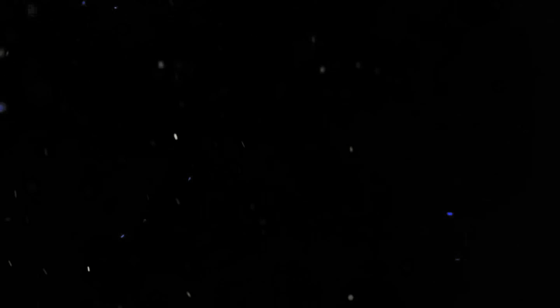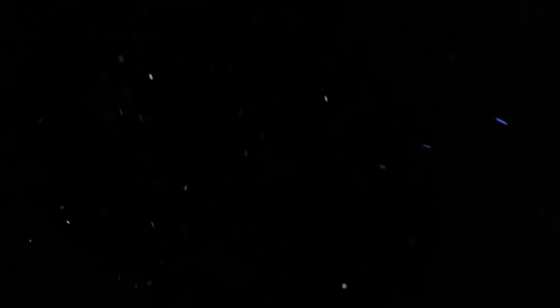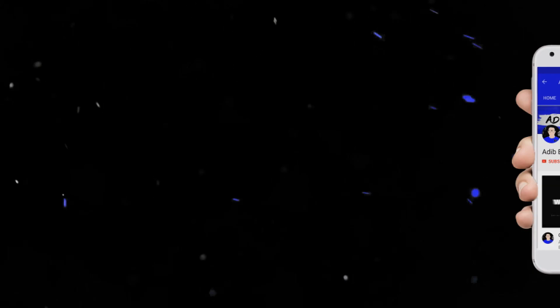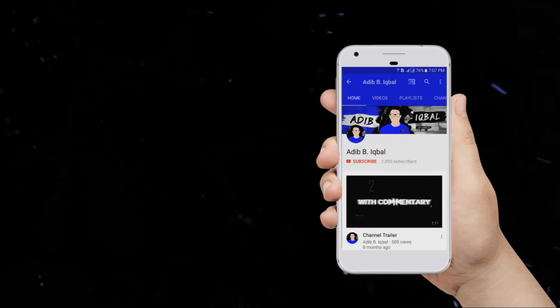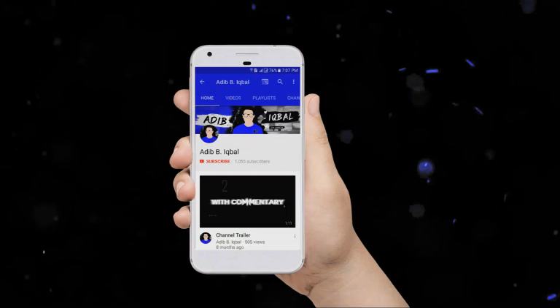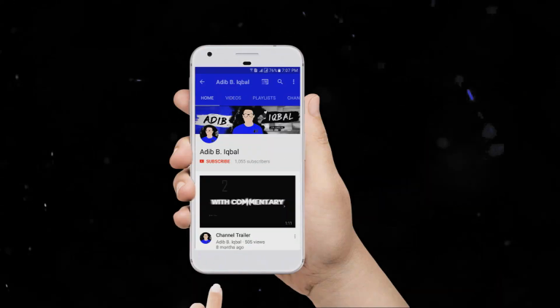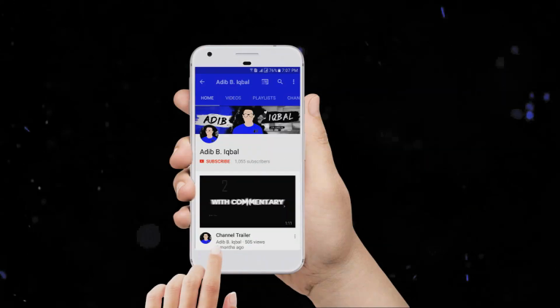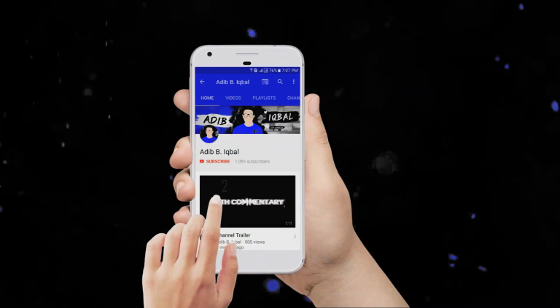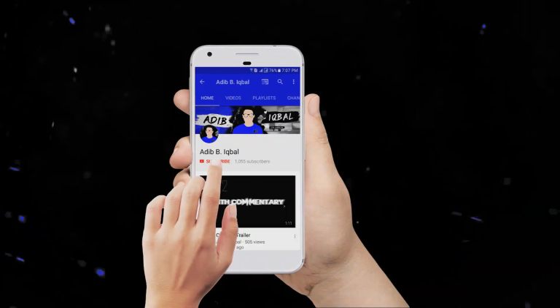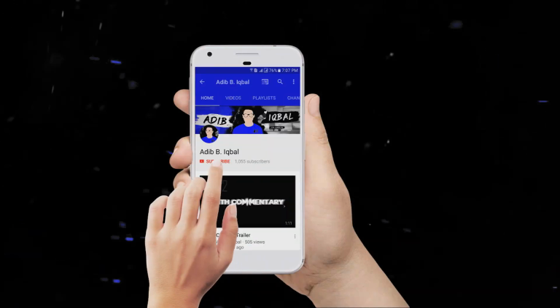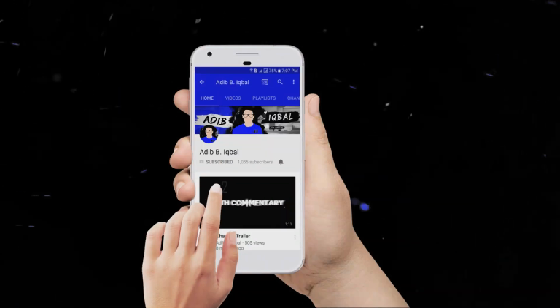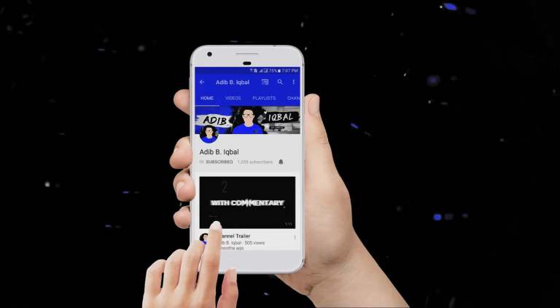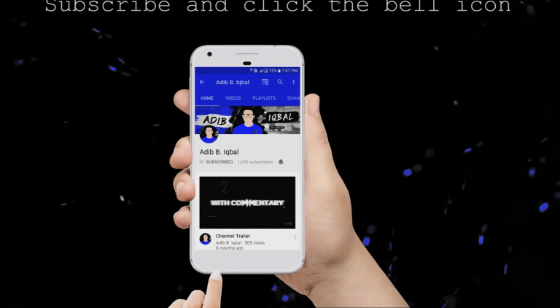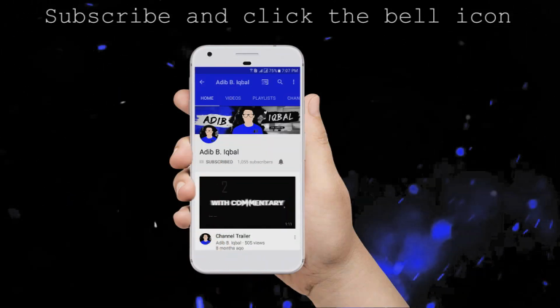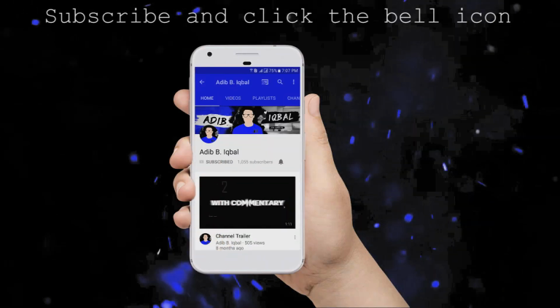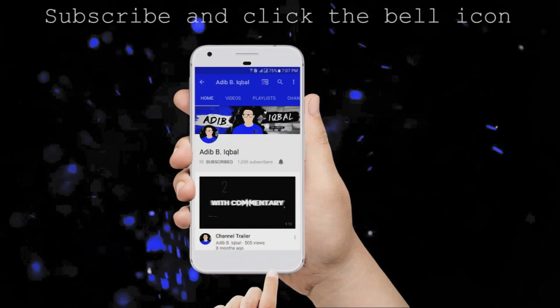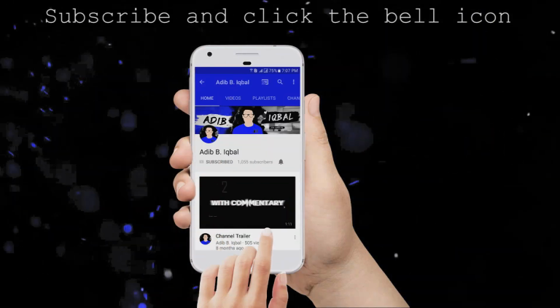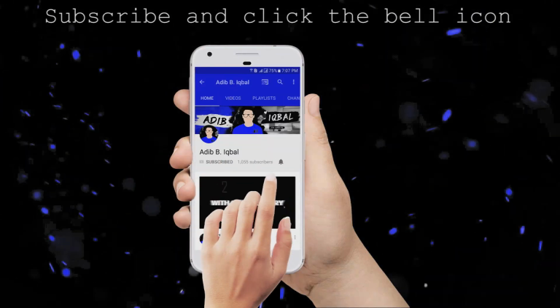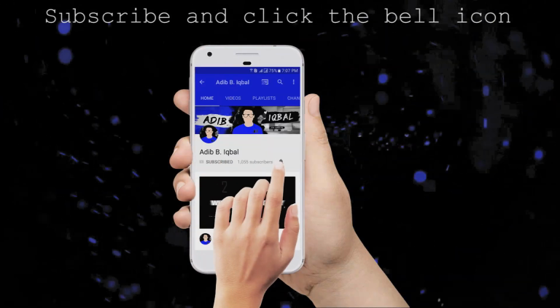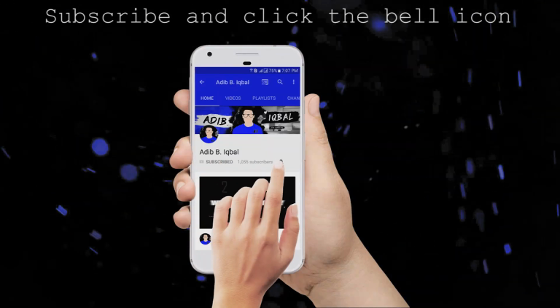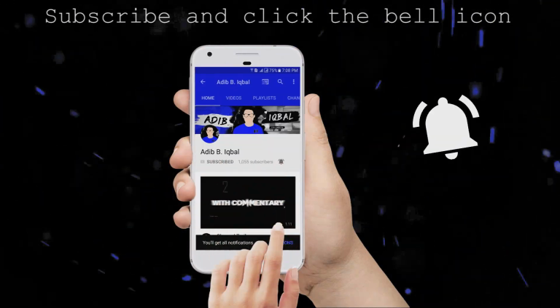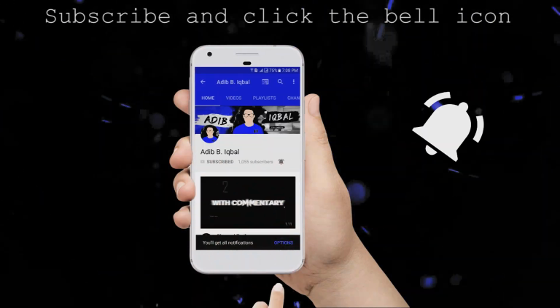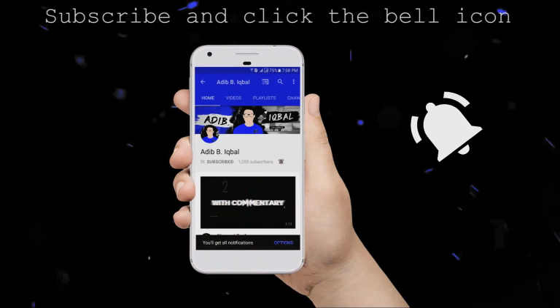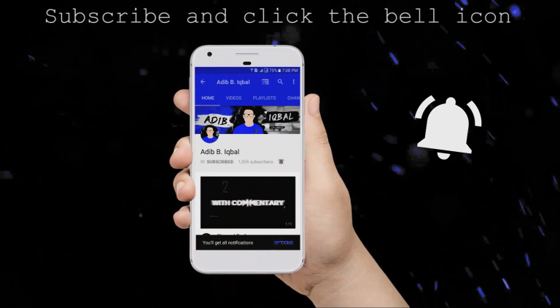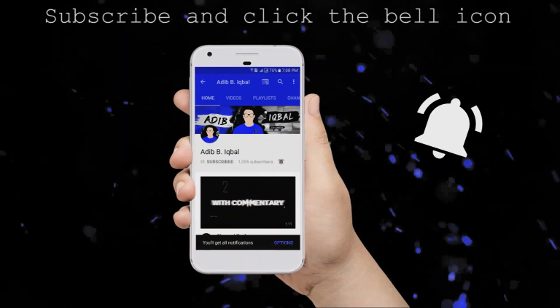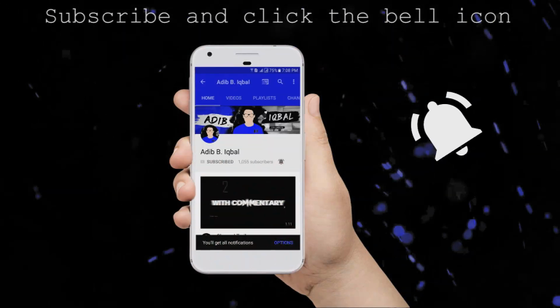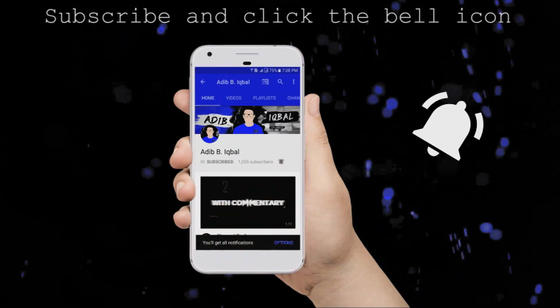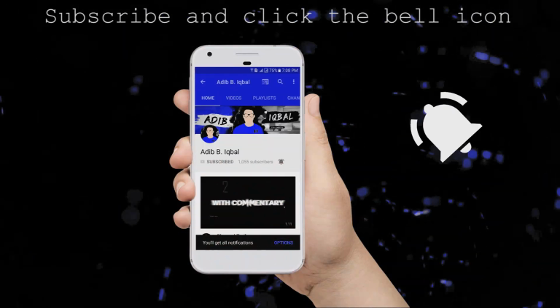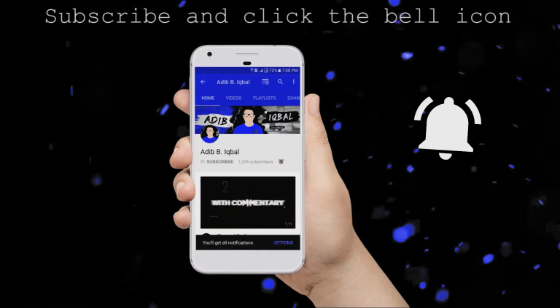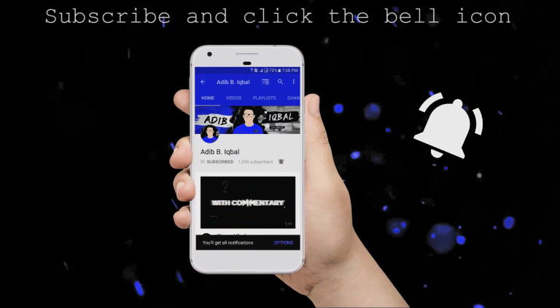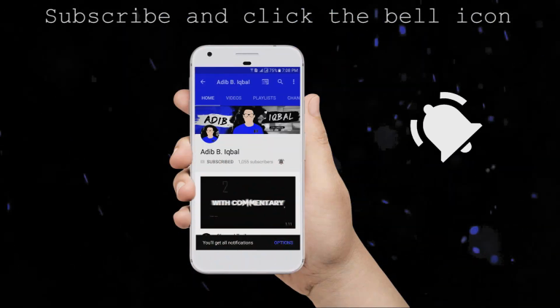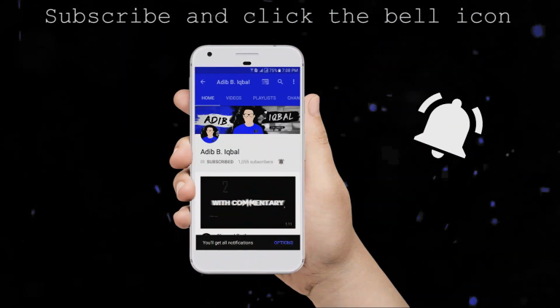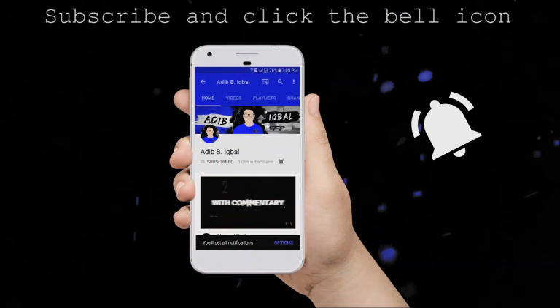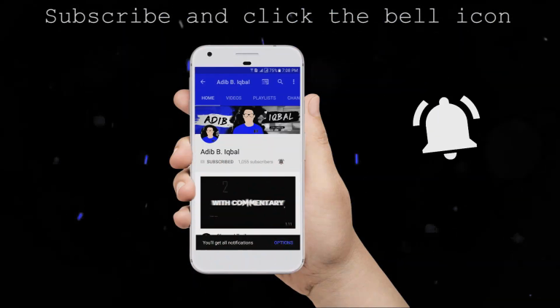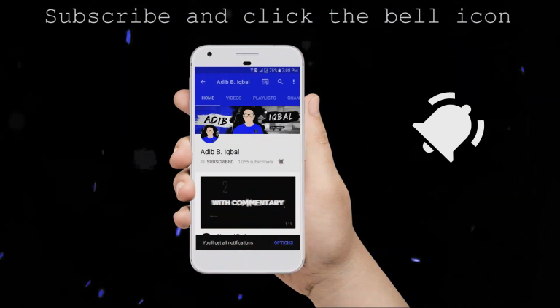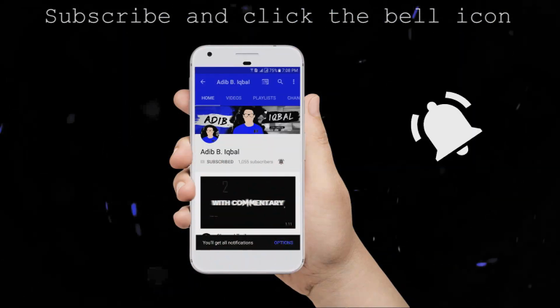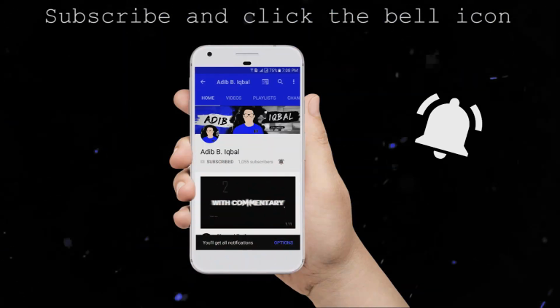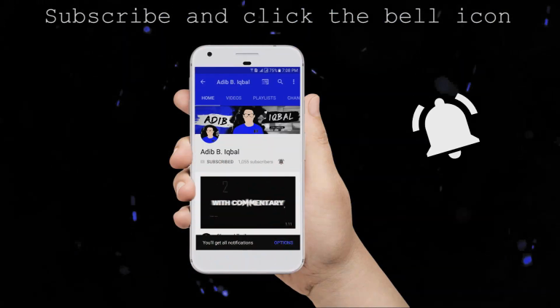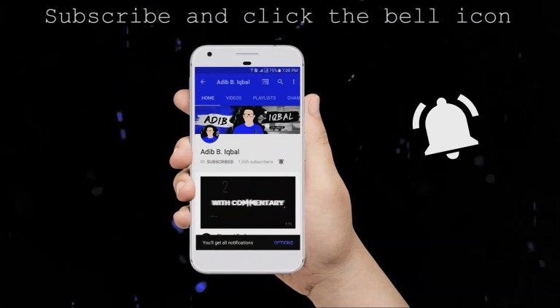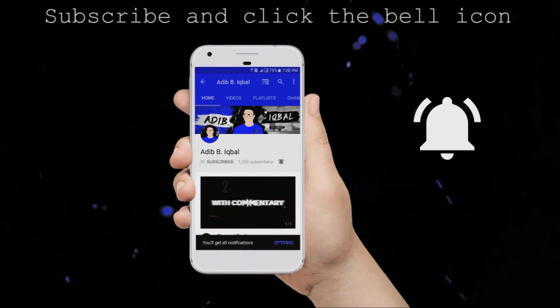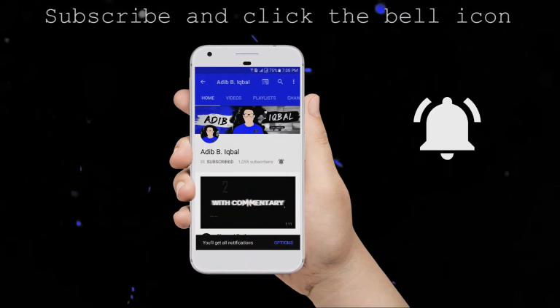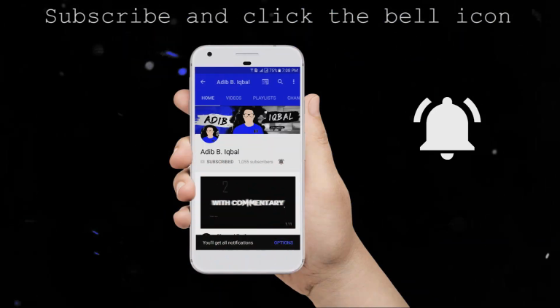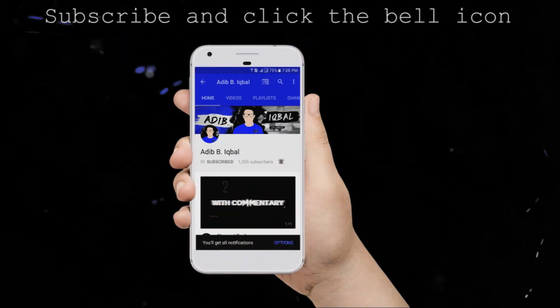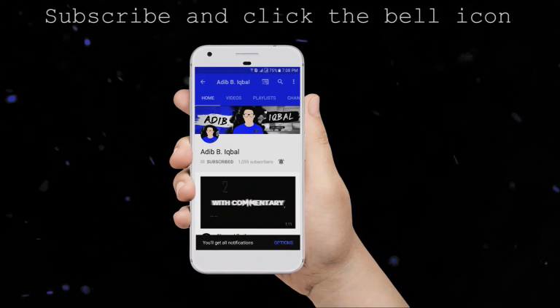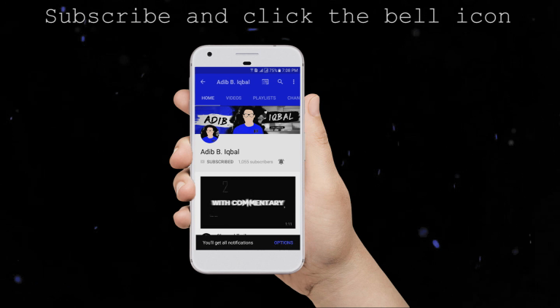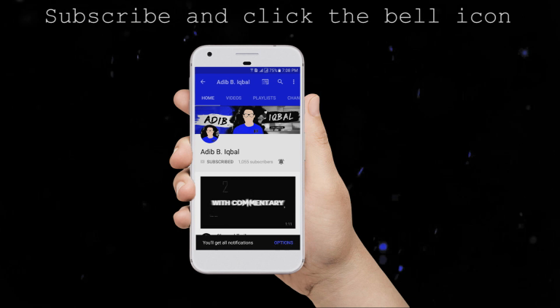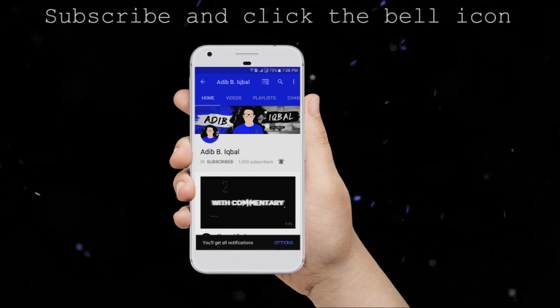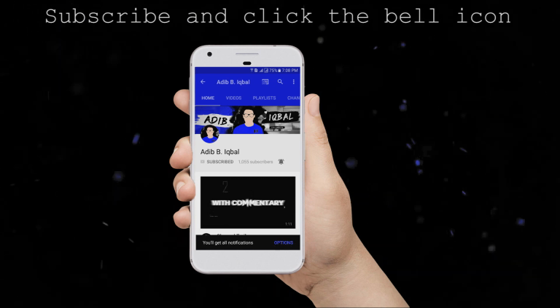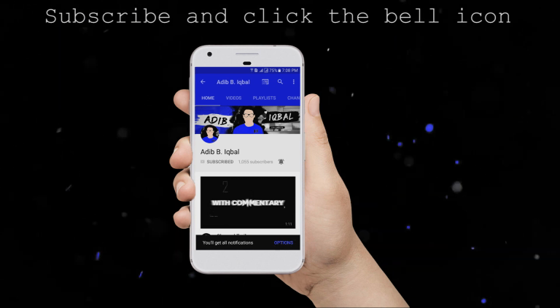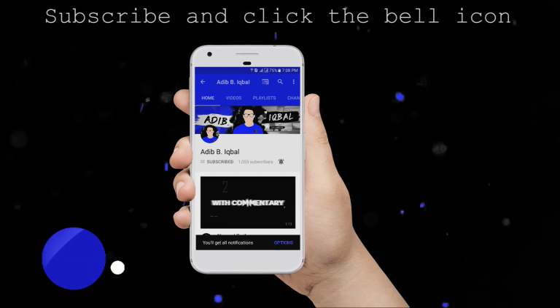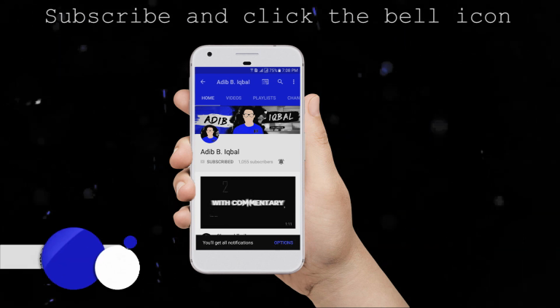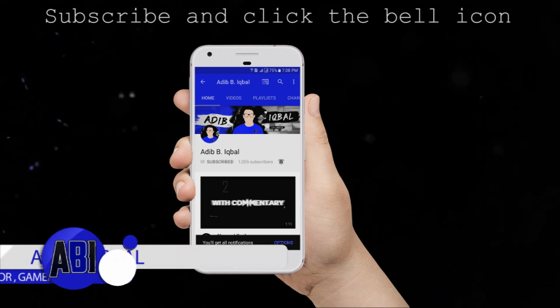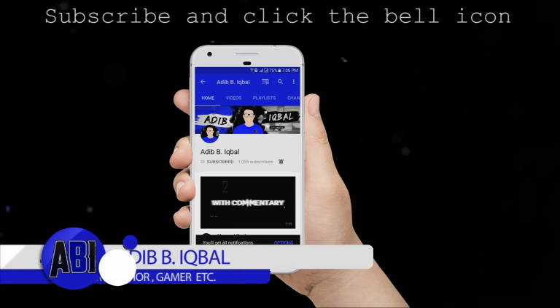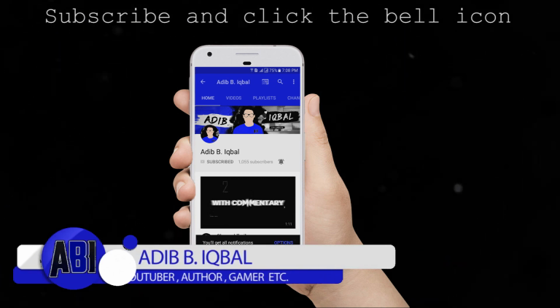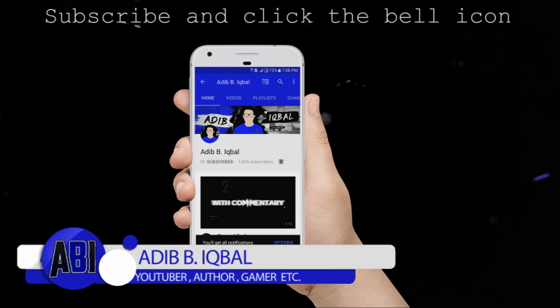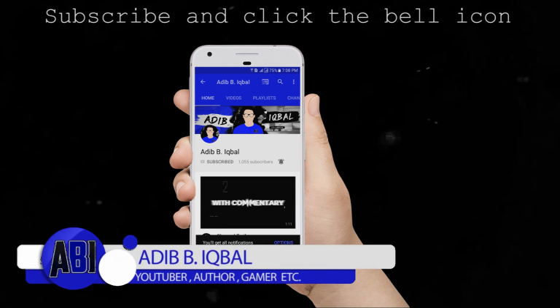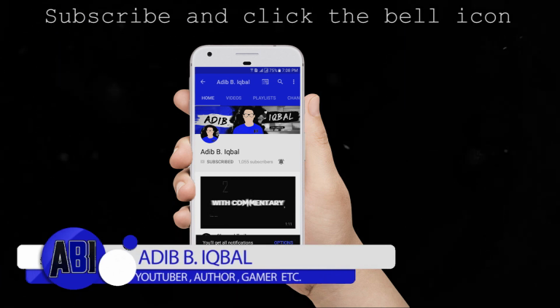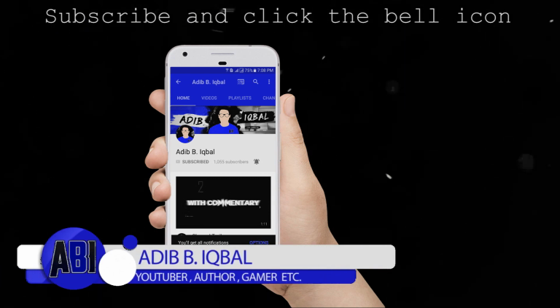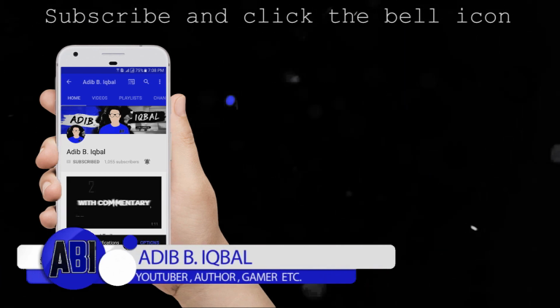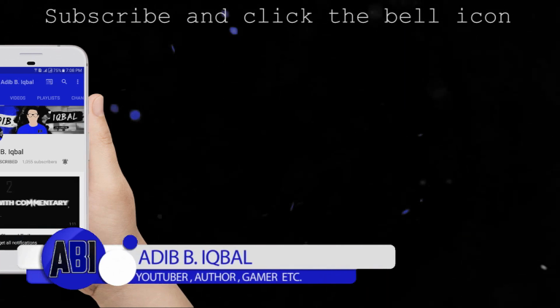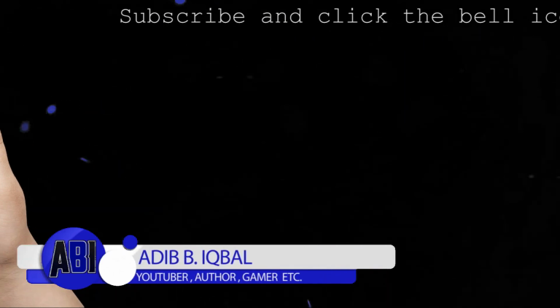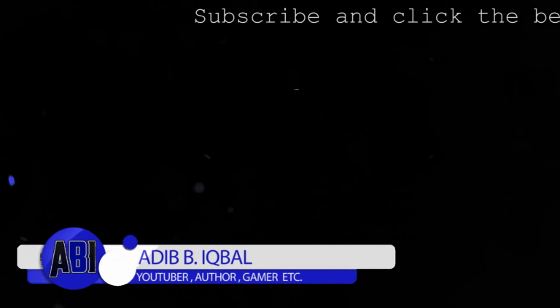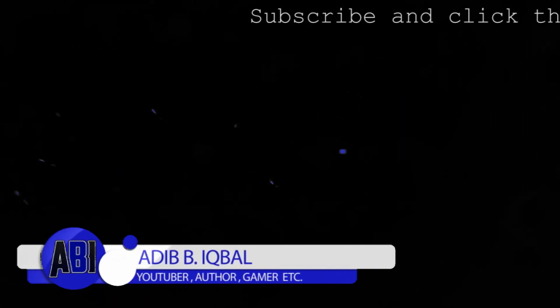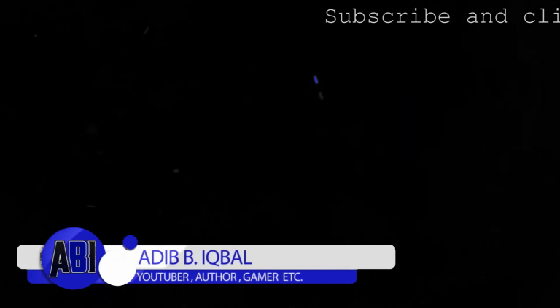Click the subscribe button and the bell icon on the YouTube app to make sure you never miss another update.